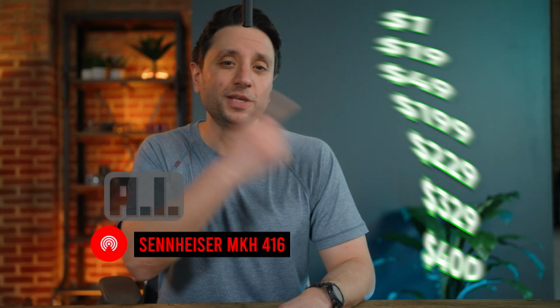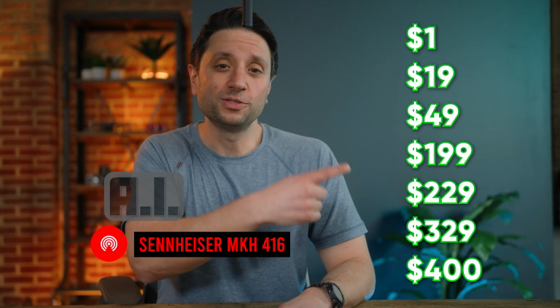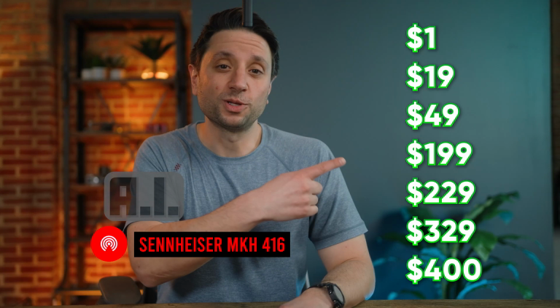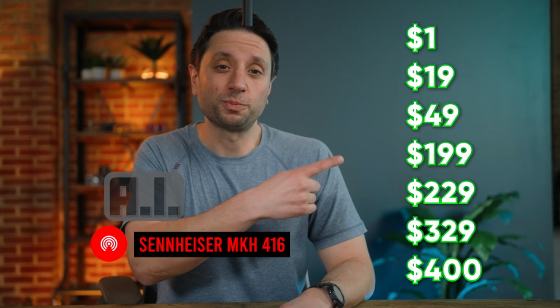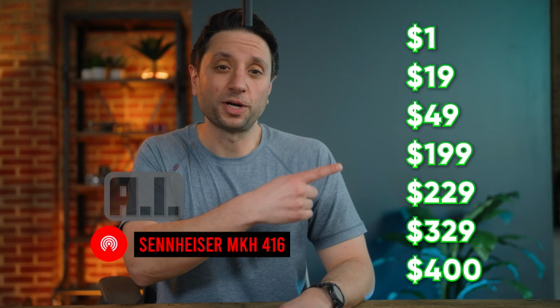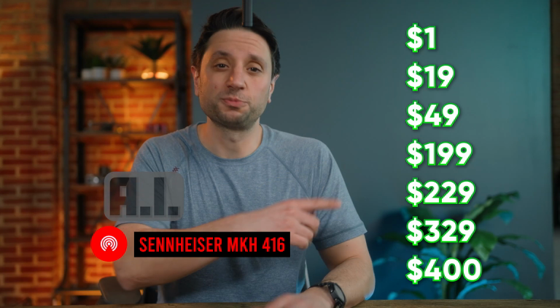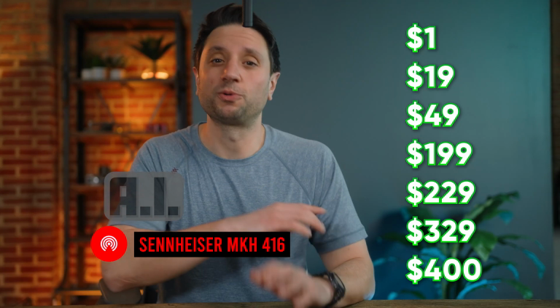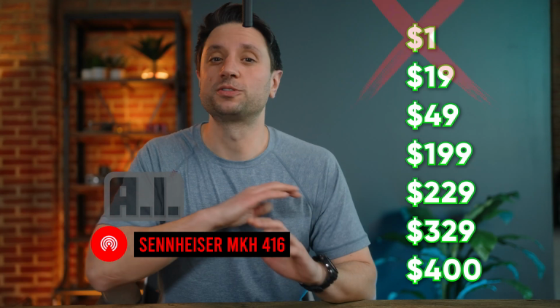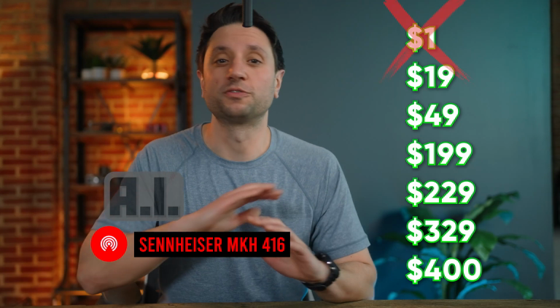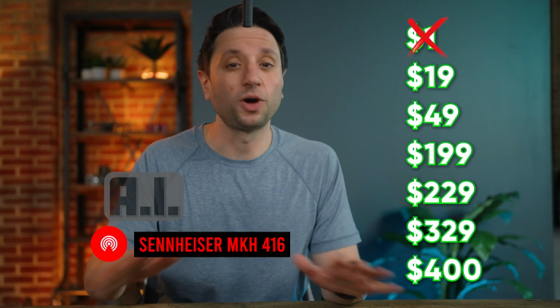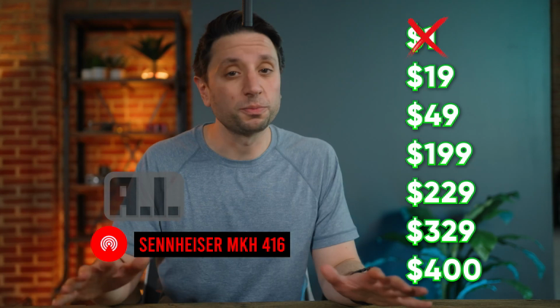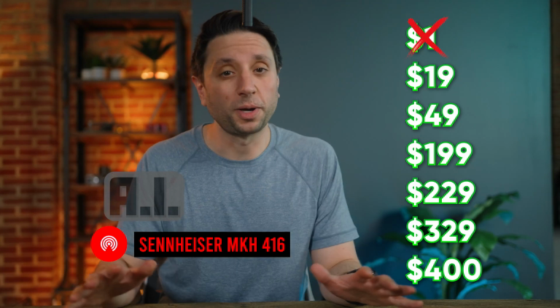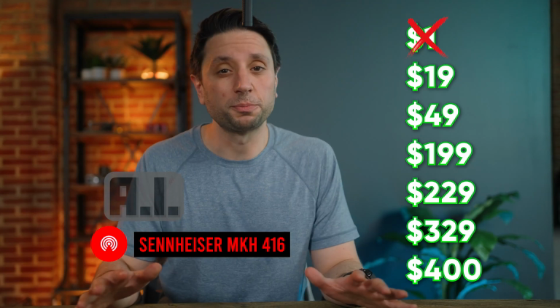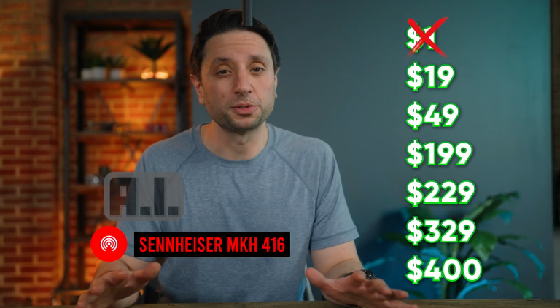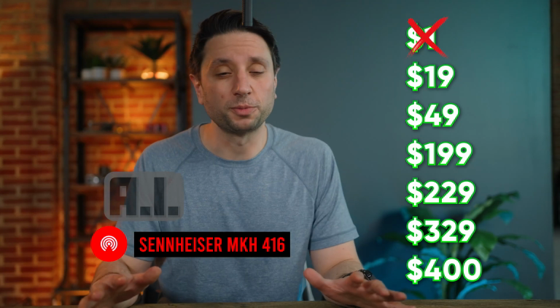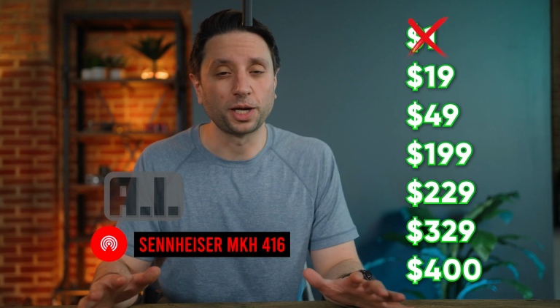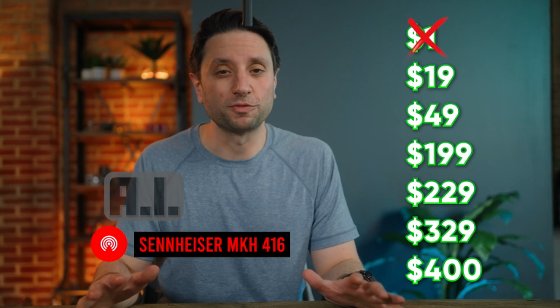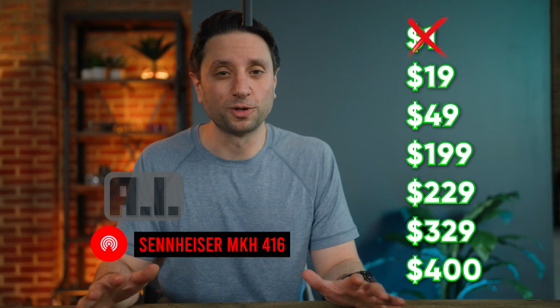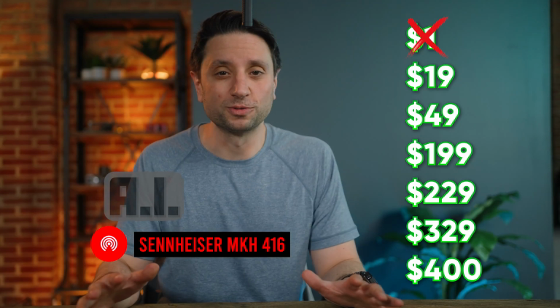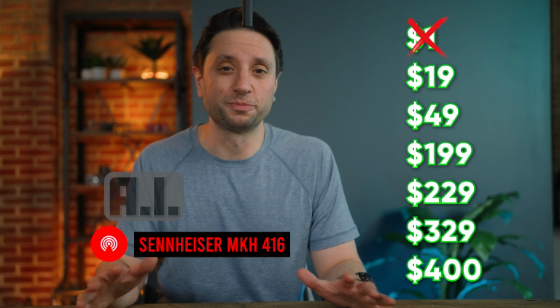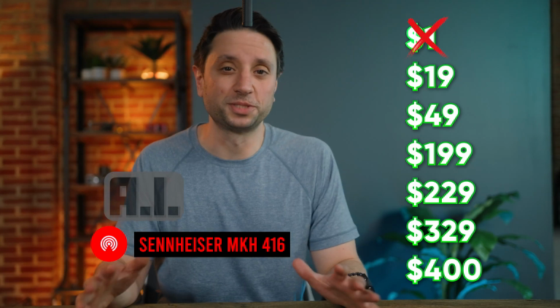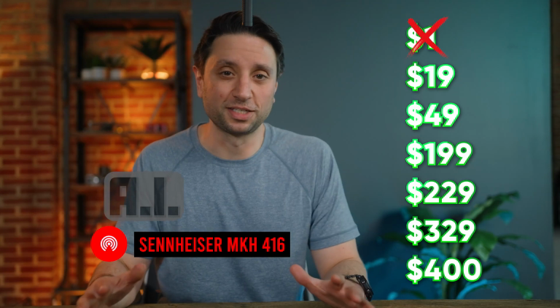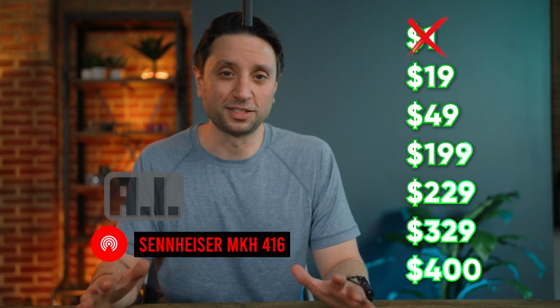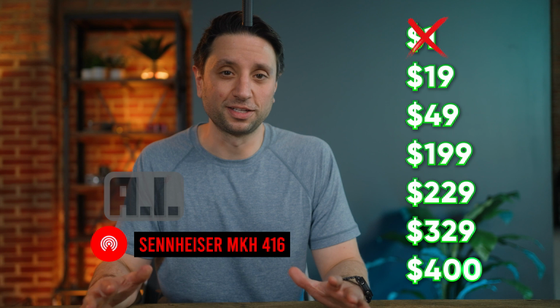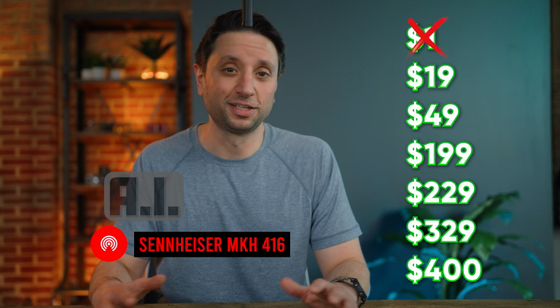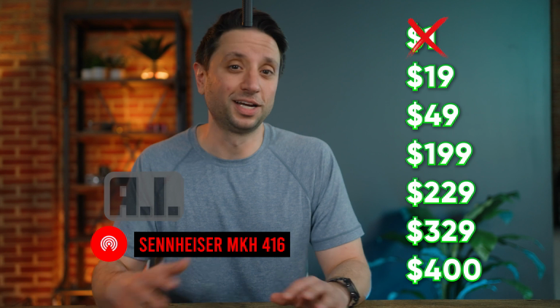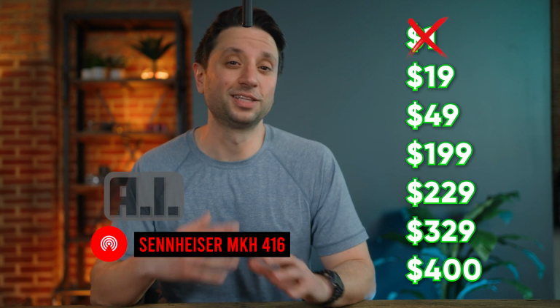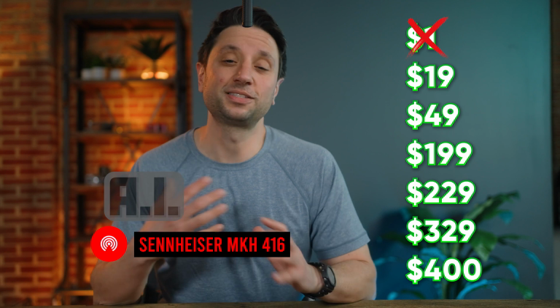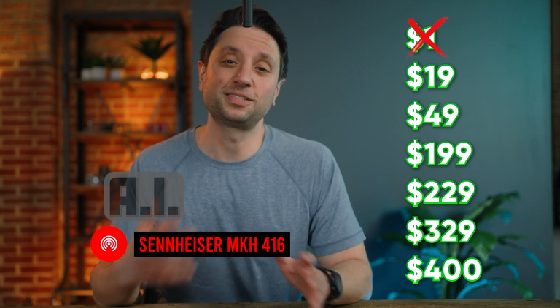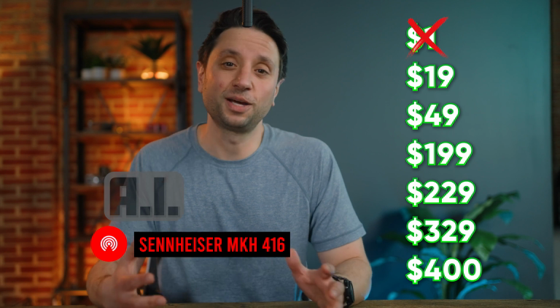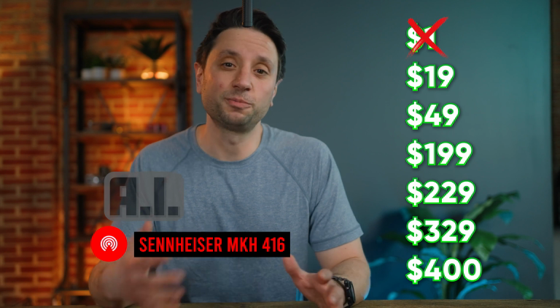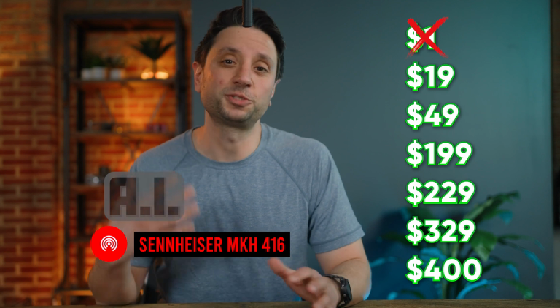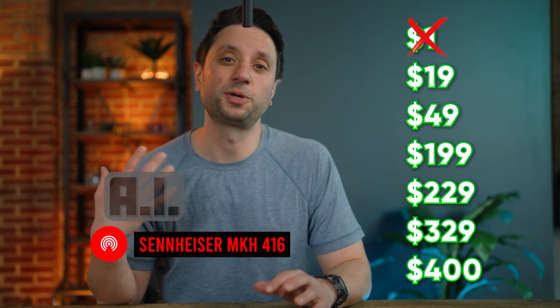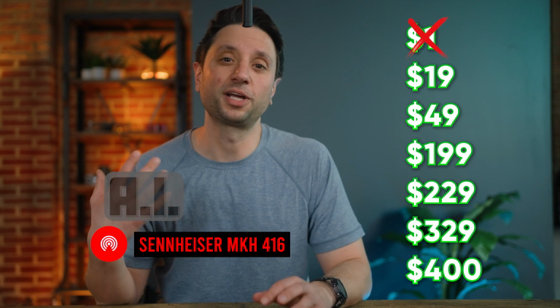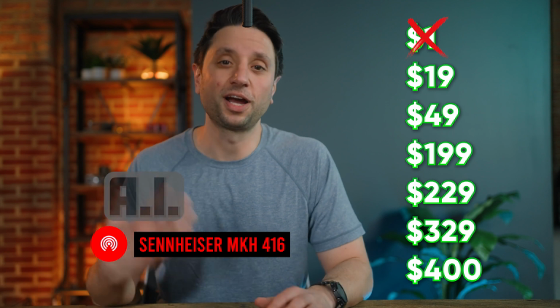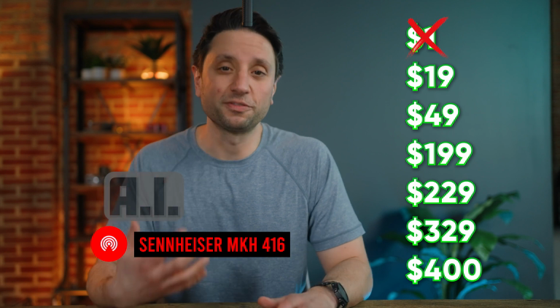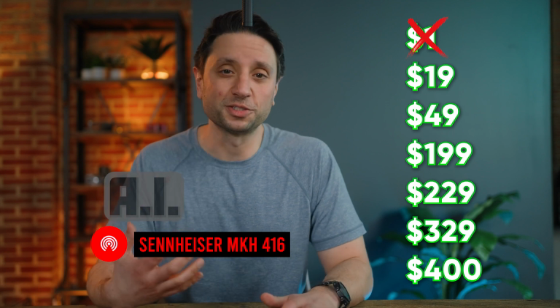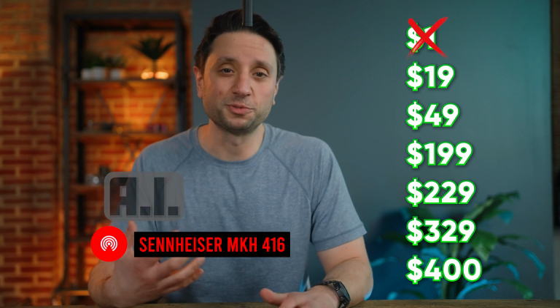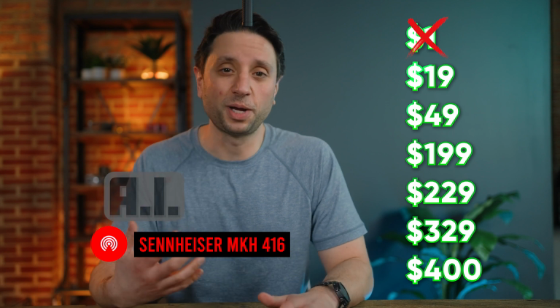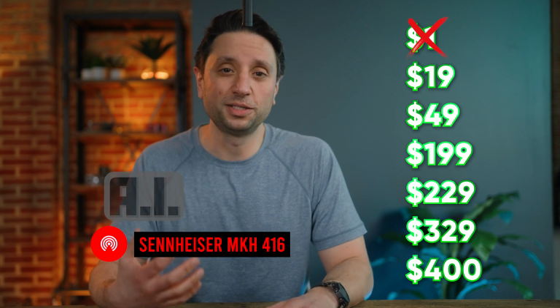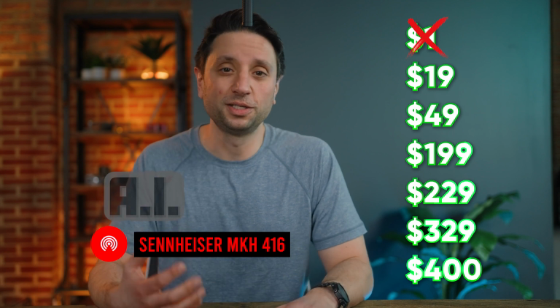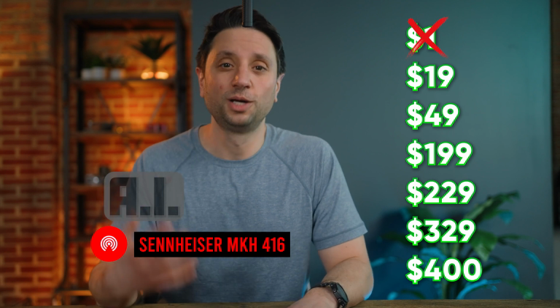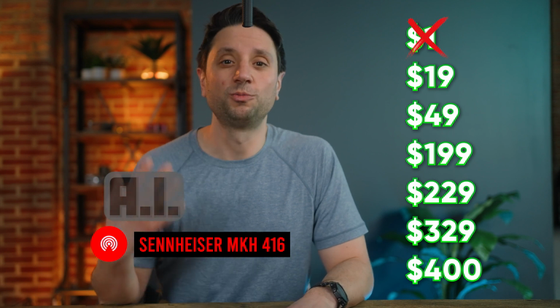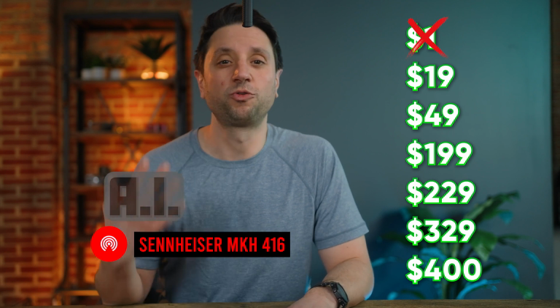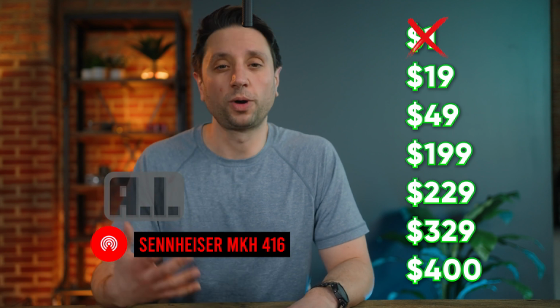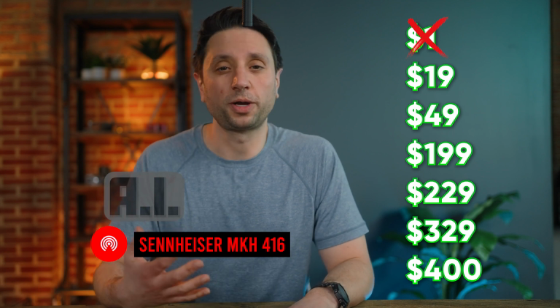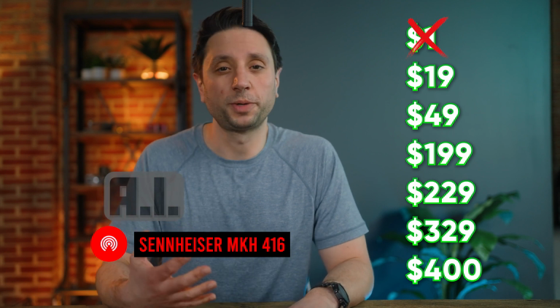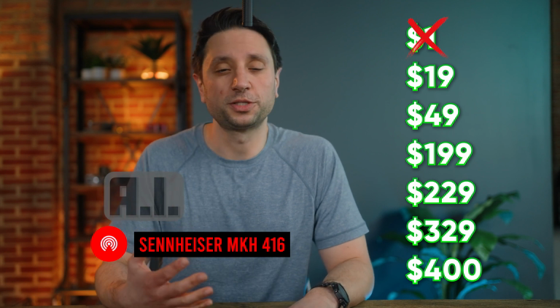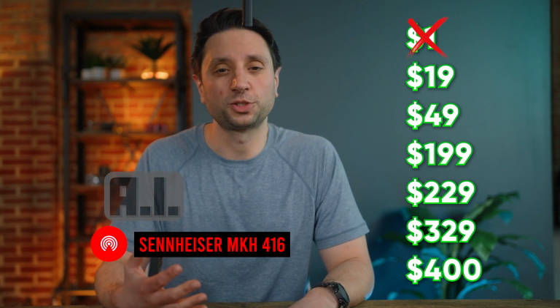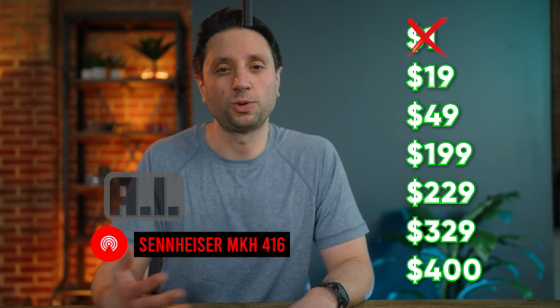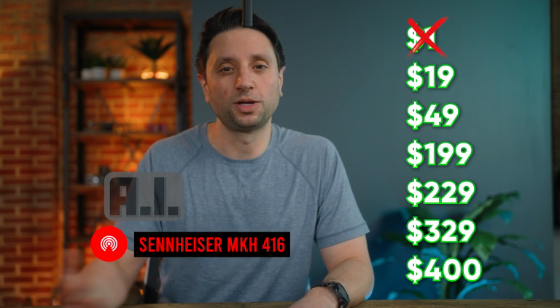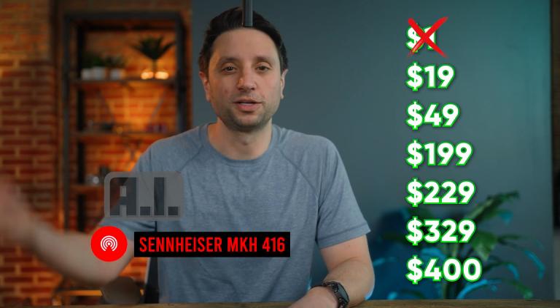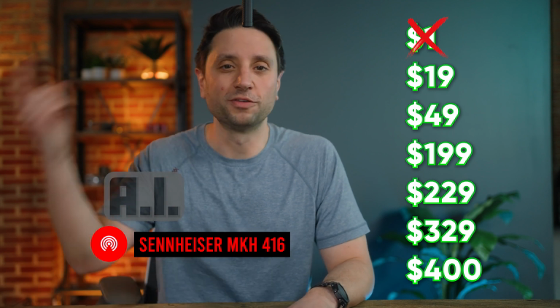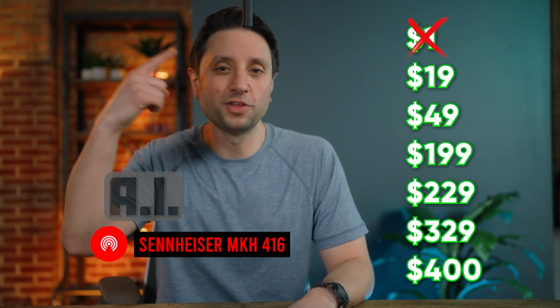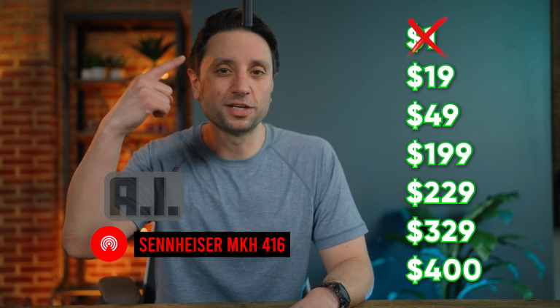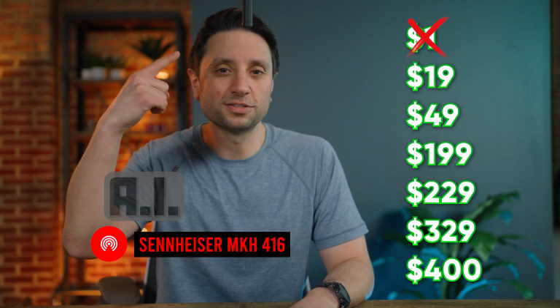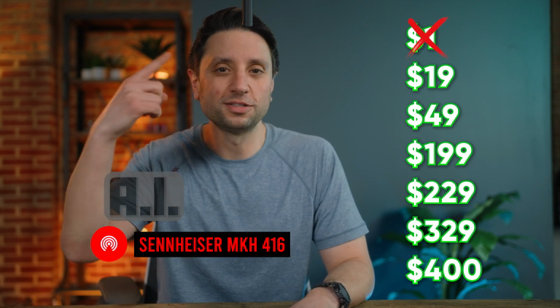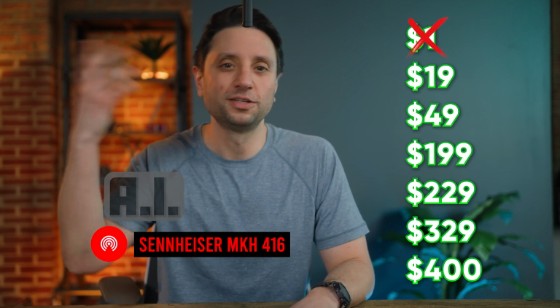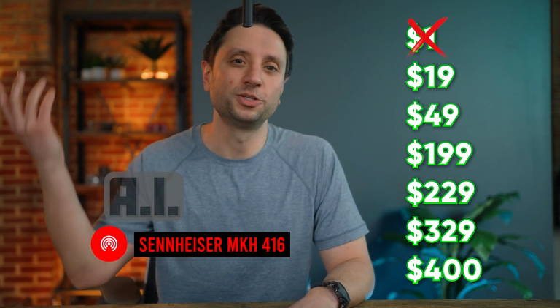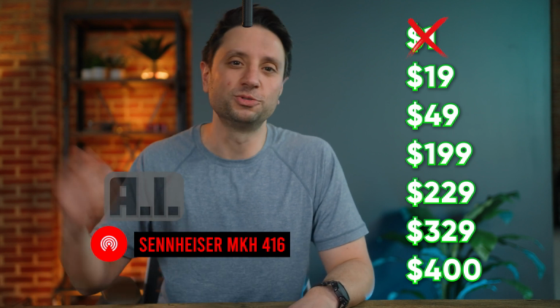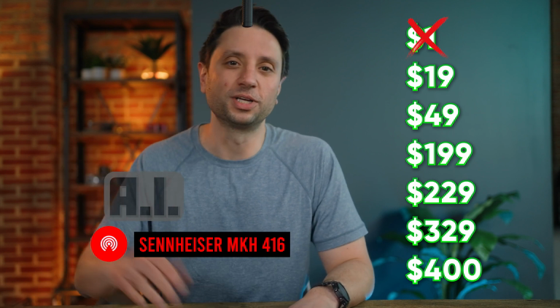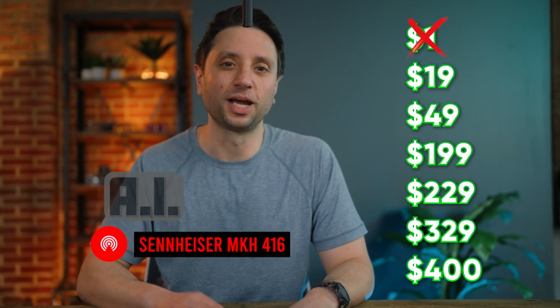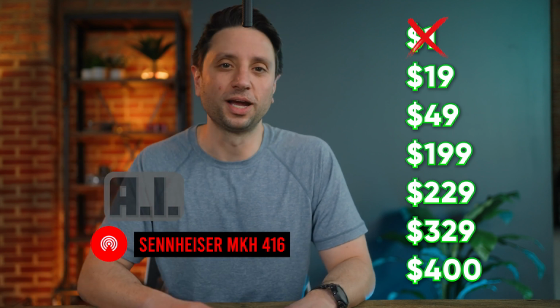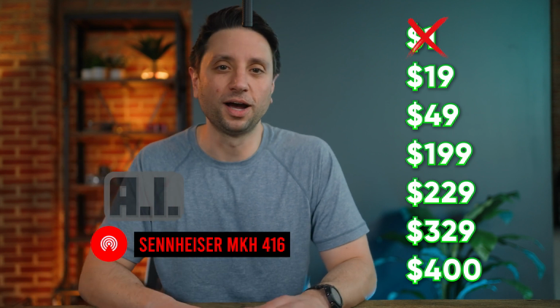These are the price points of all the popular microphones I'm testing, and let's see how much money I have to spend before I can match the quality of this using AI.